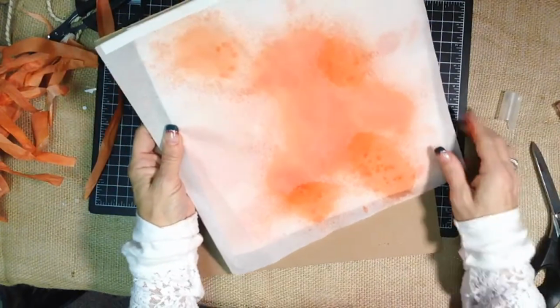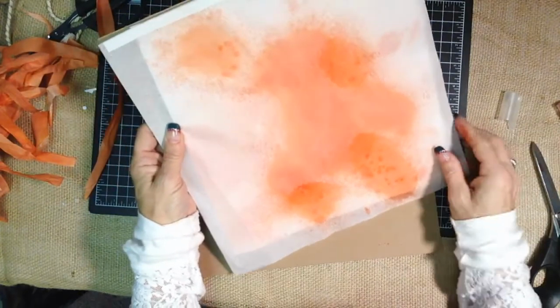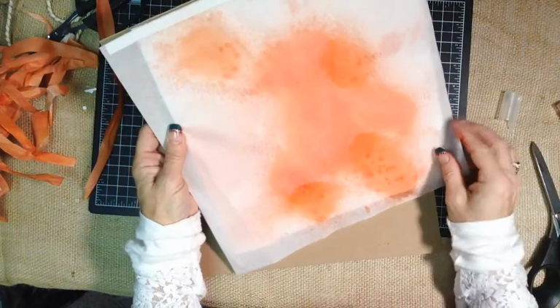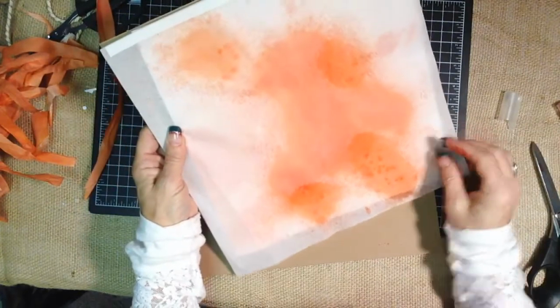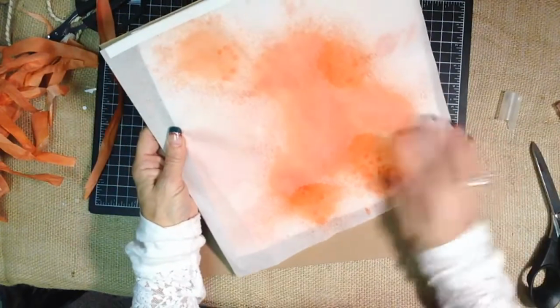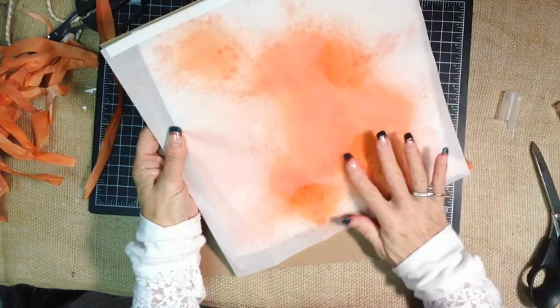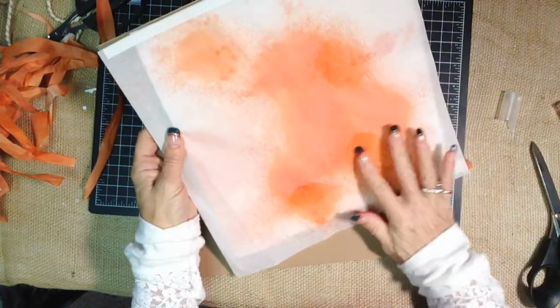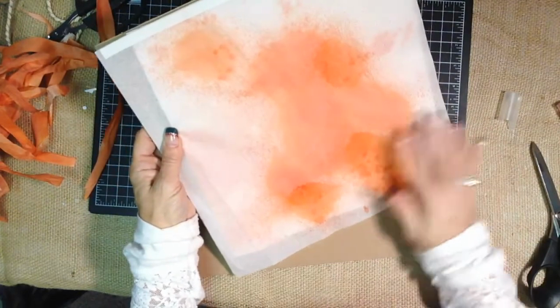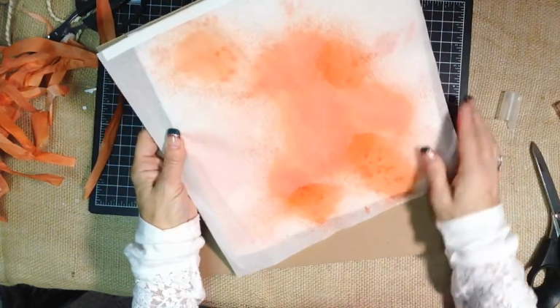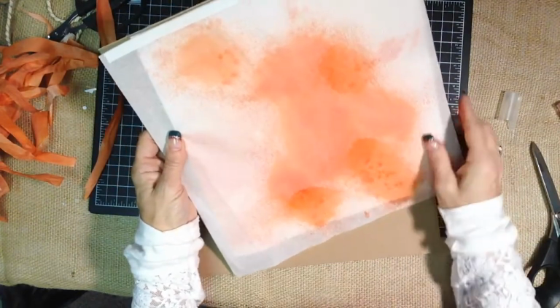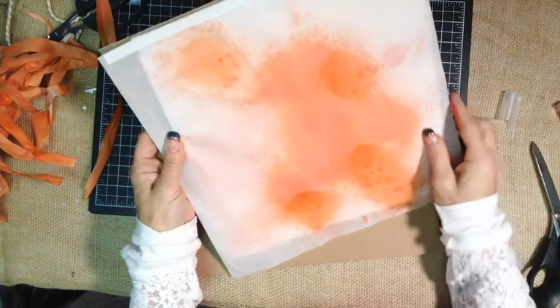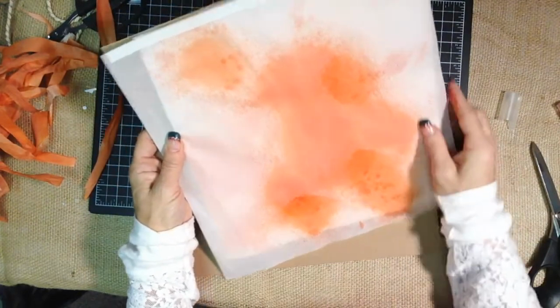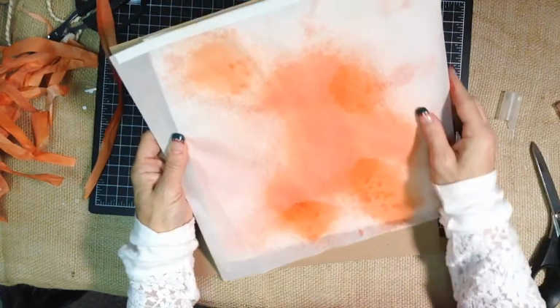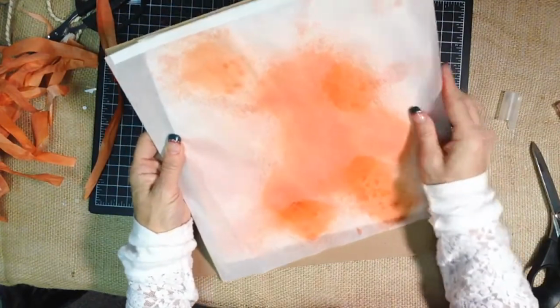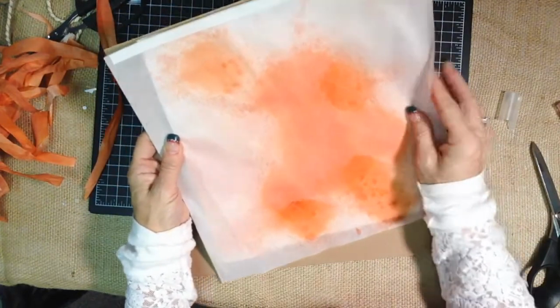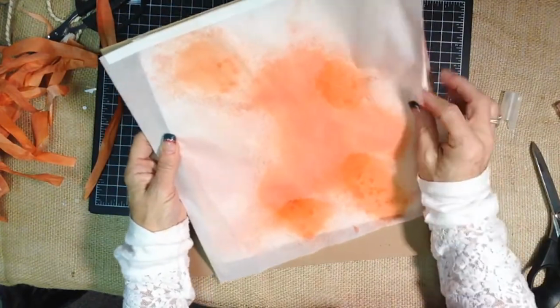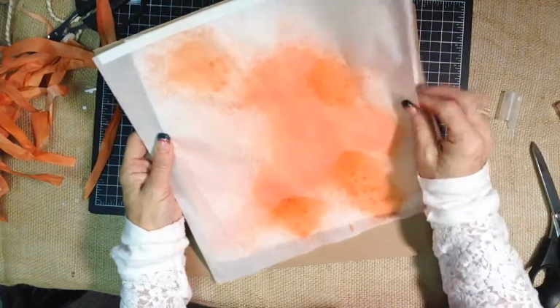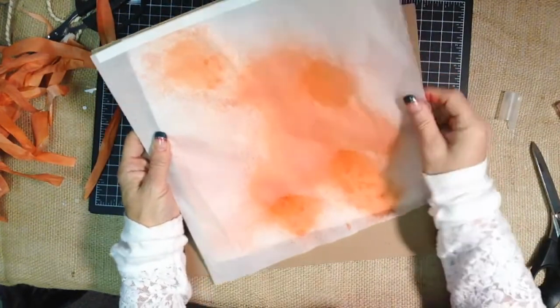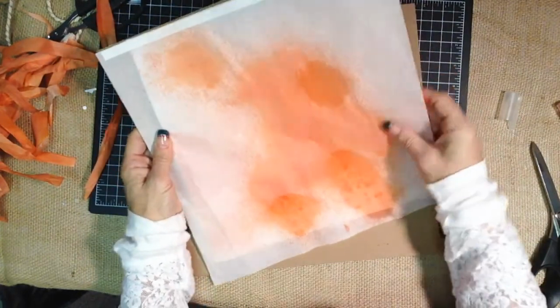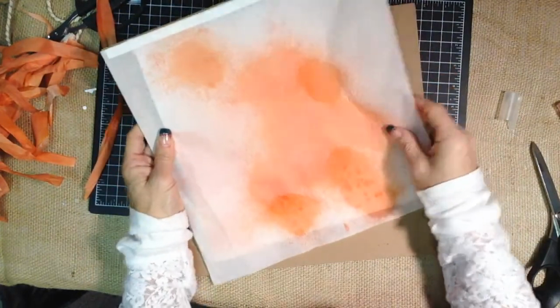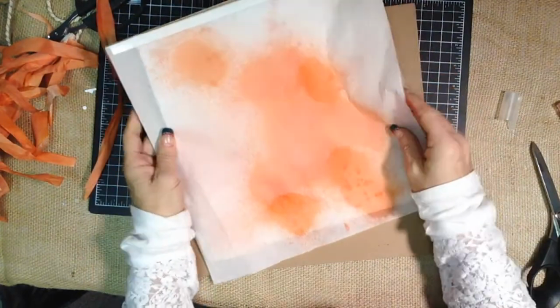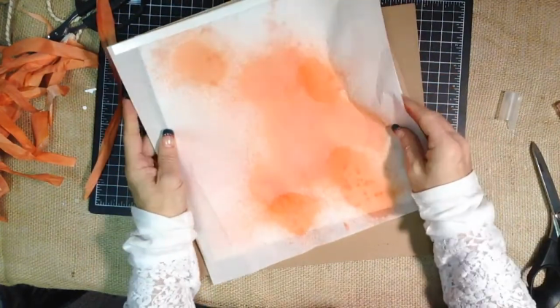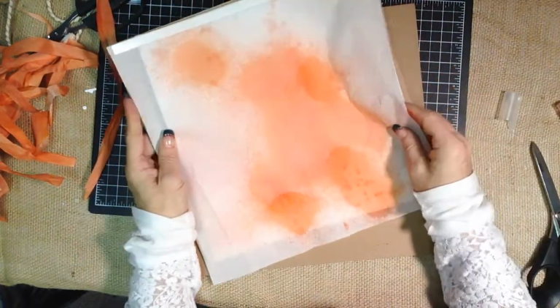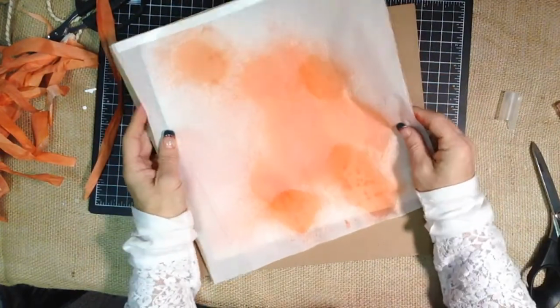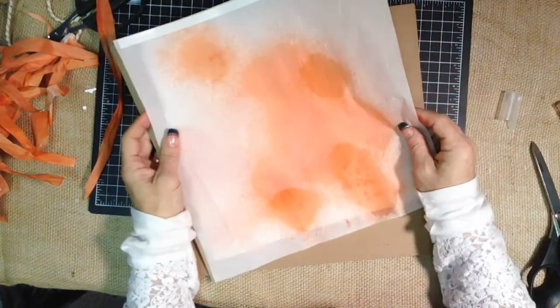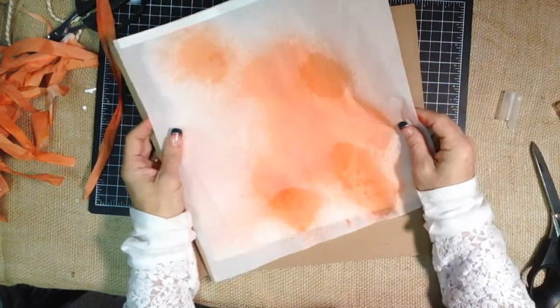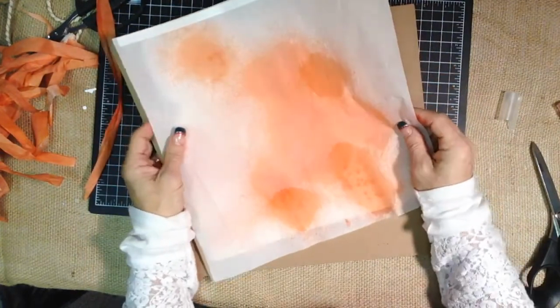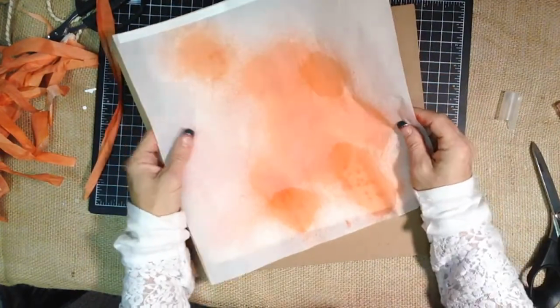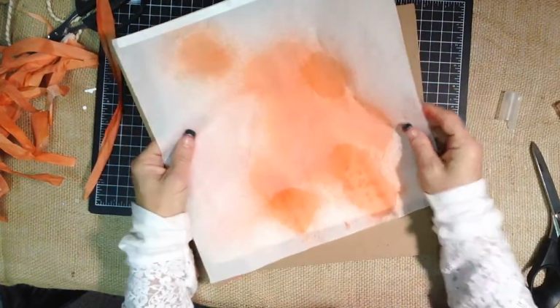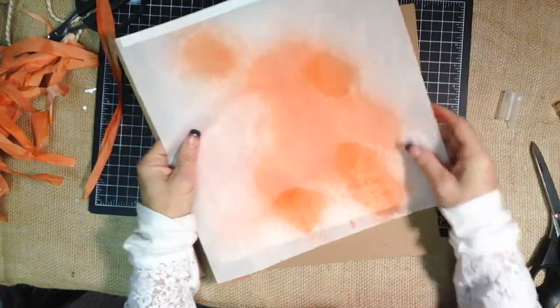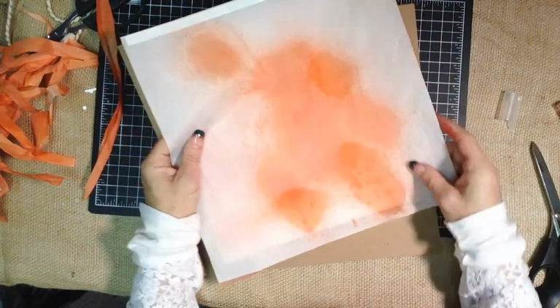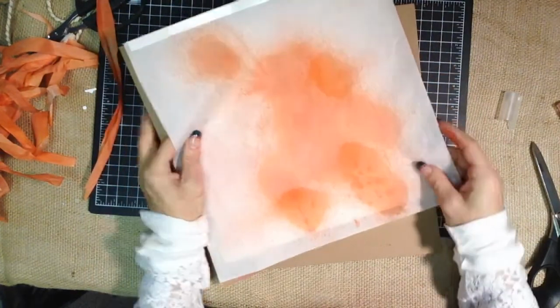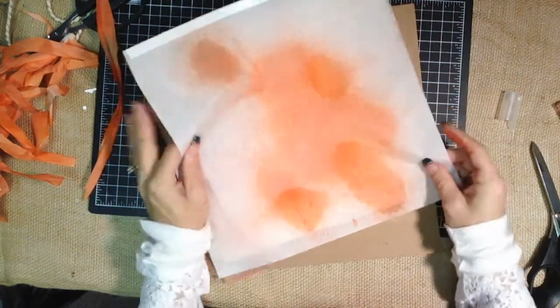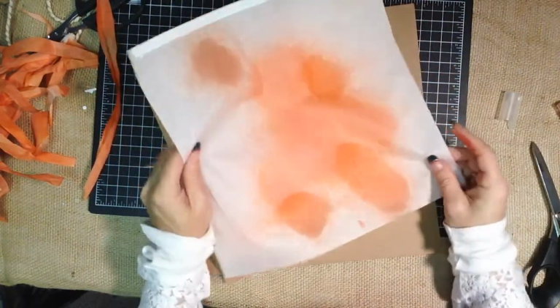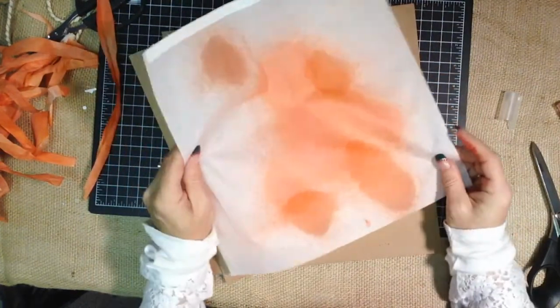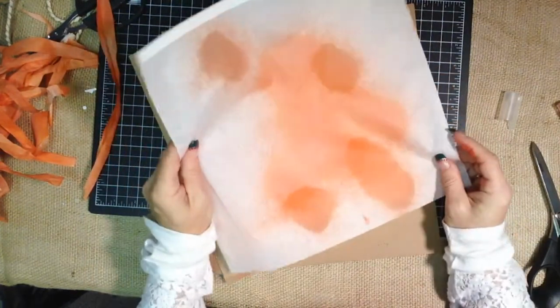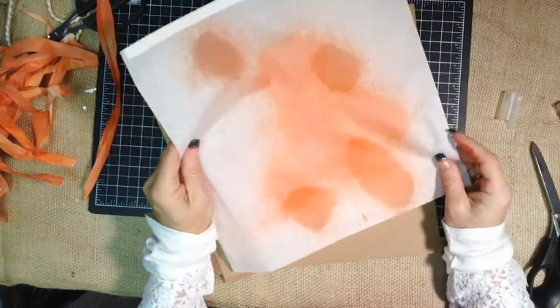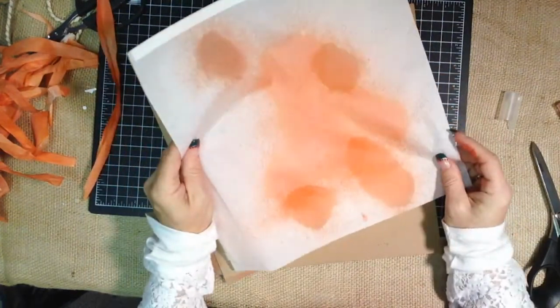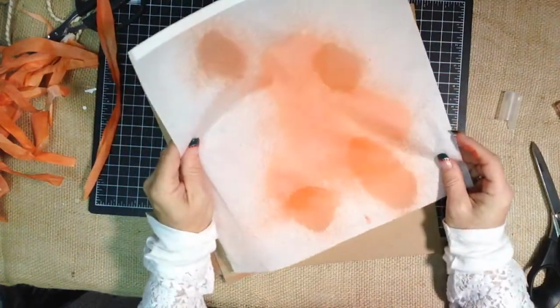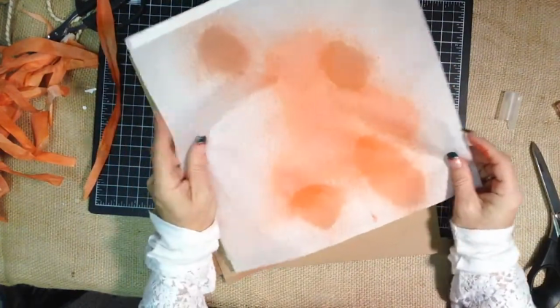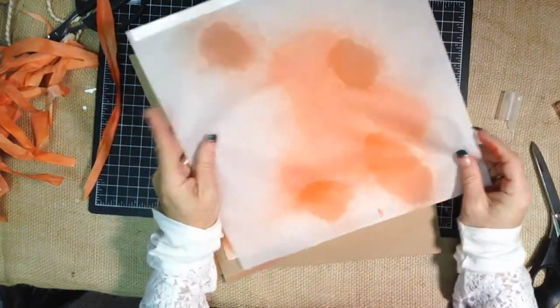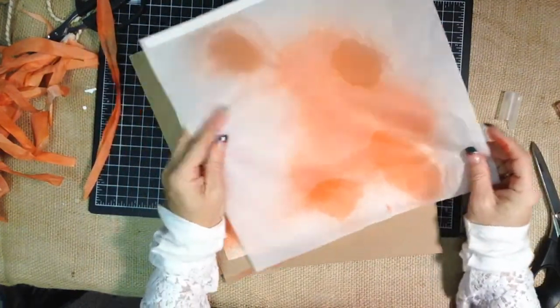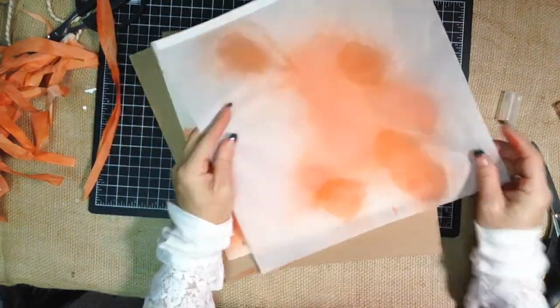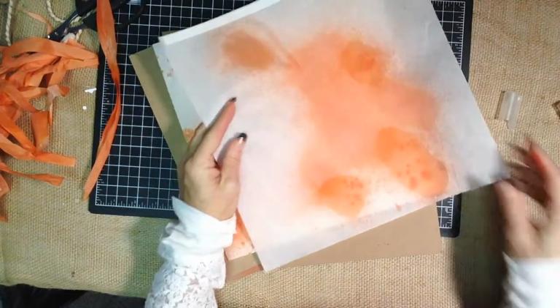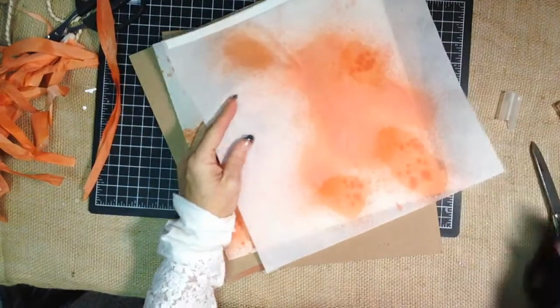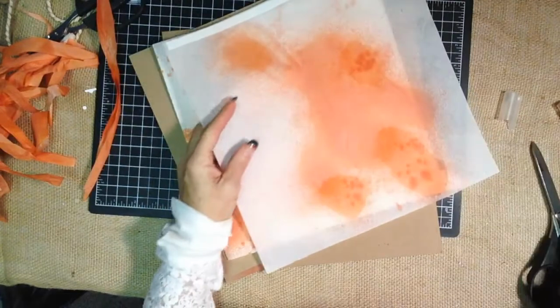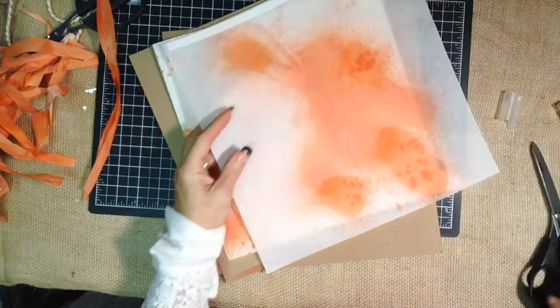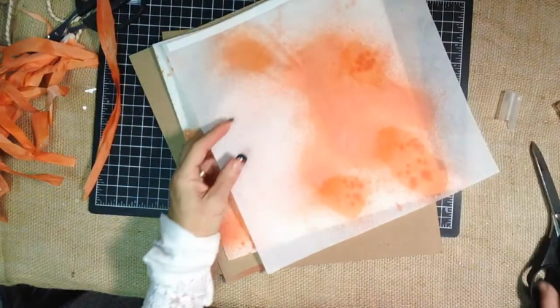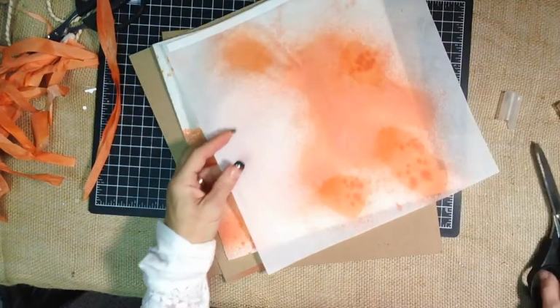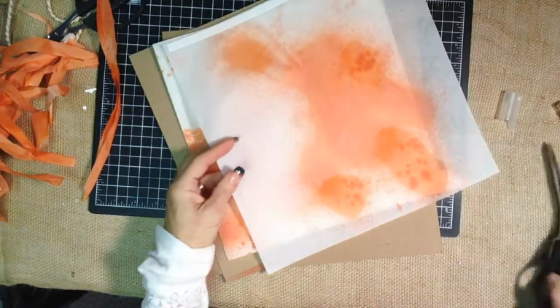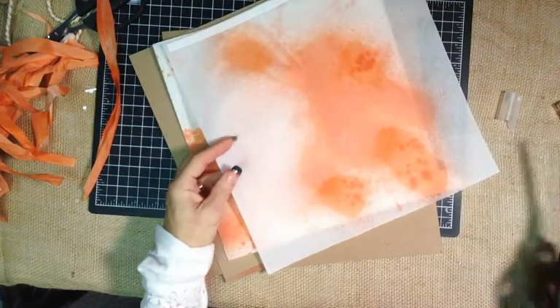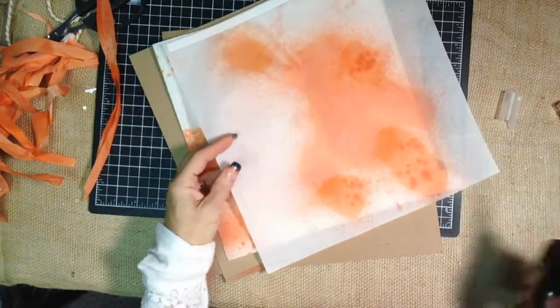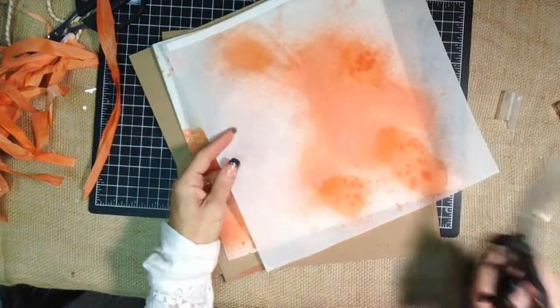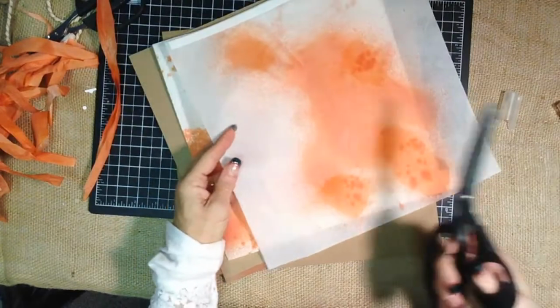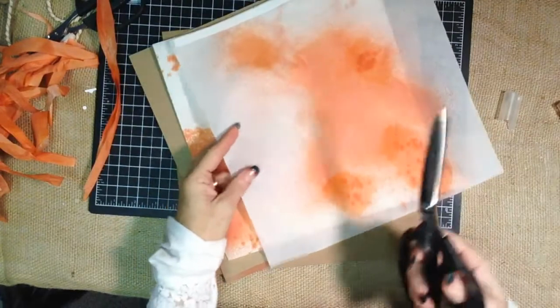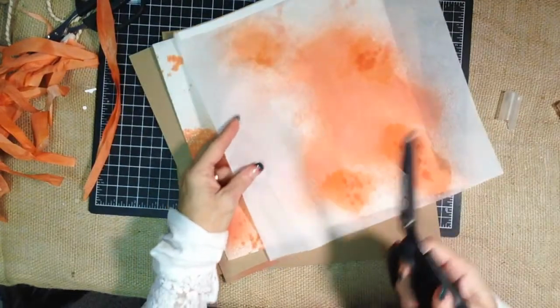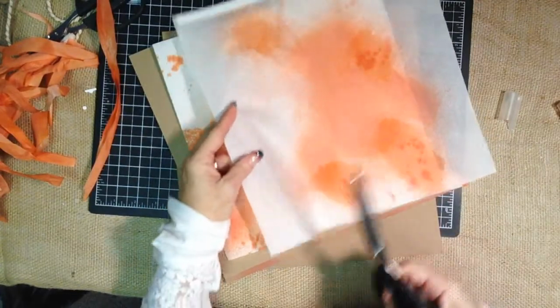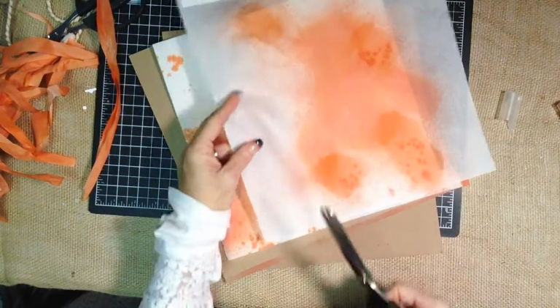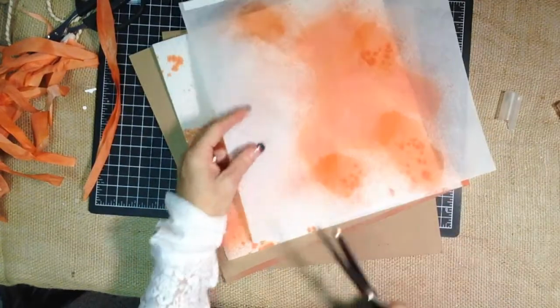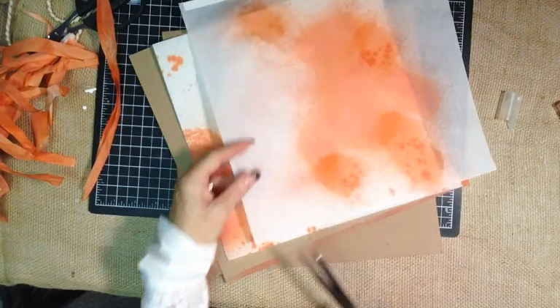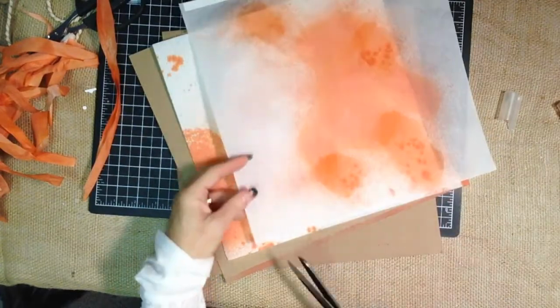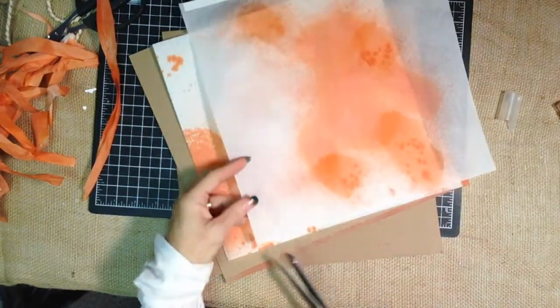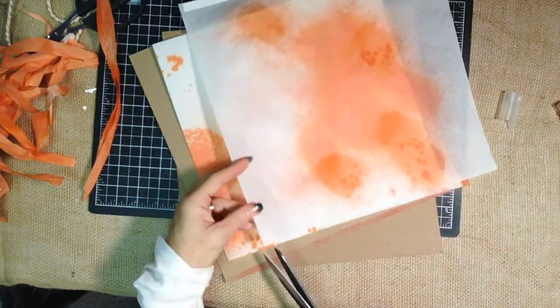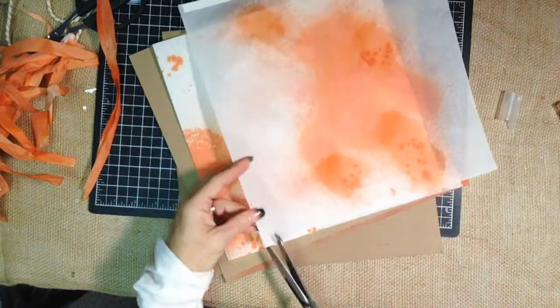So this isn't quite dry, but we're going to go ahead and work with it. Technically you would wait for it to dry.